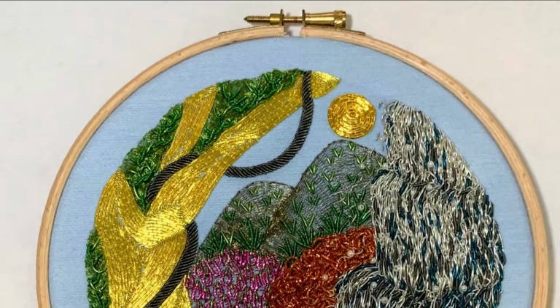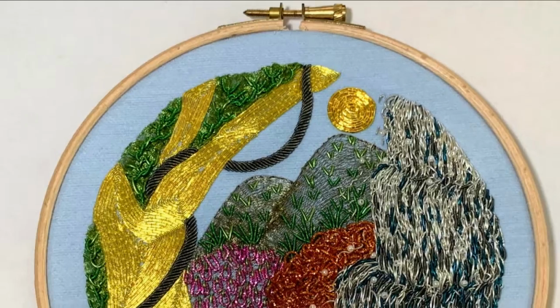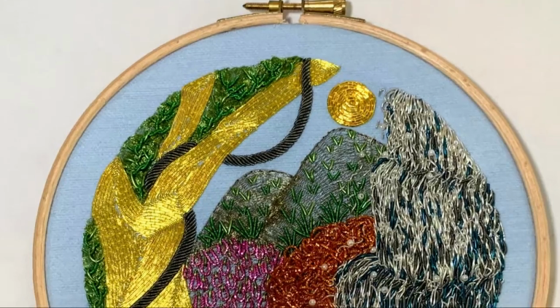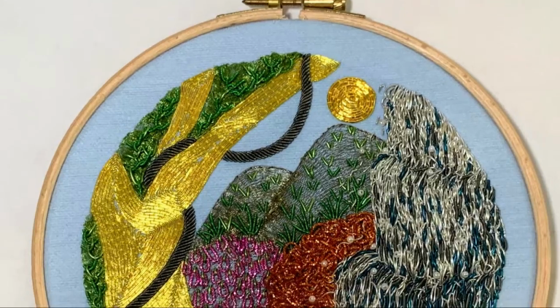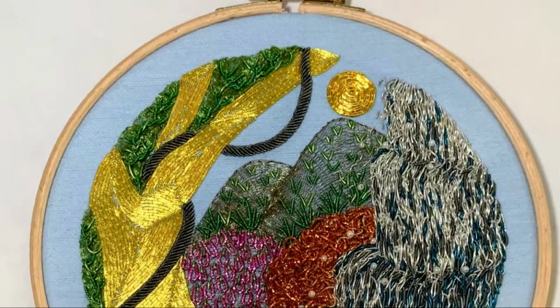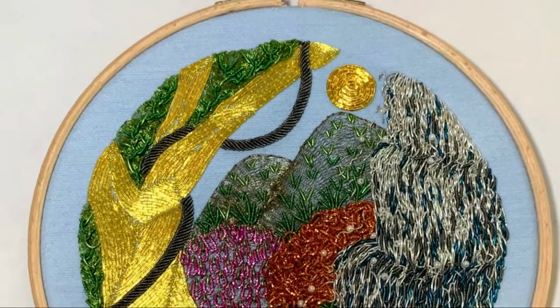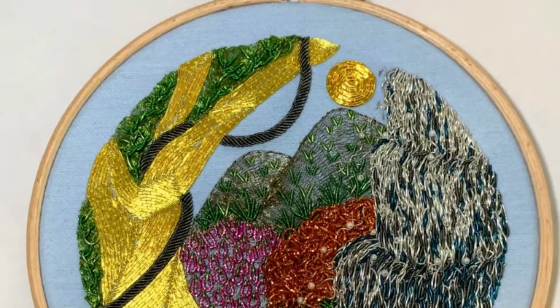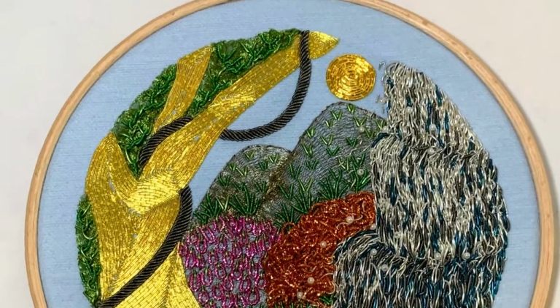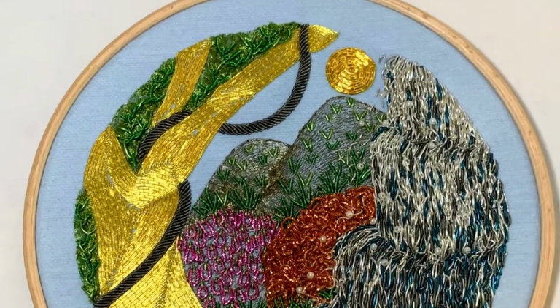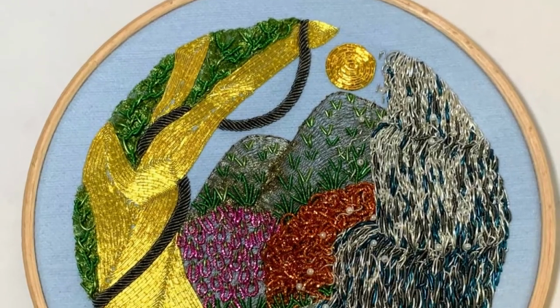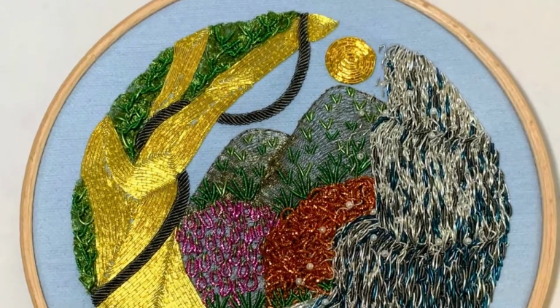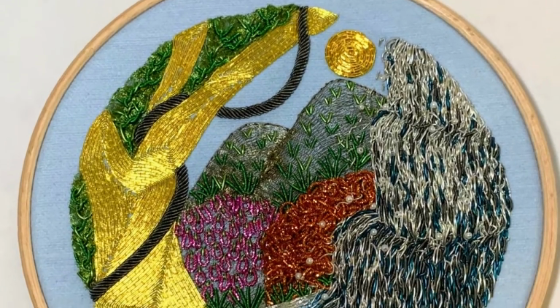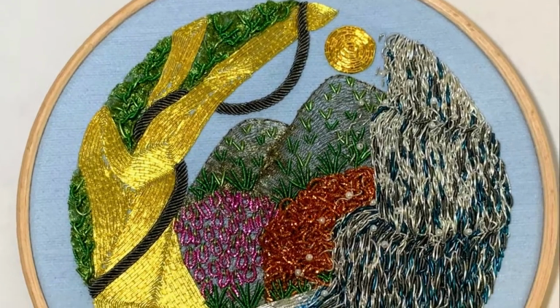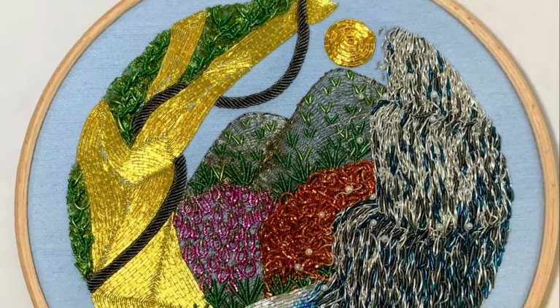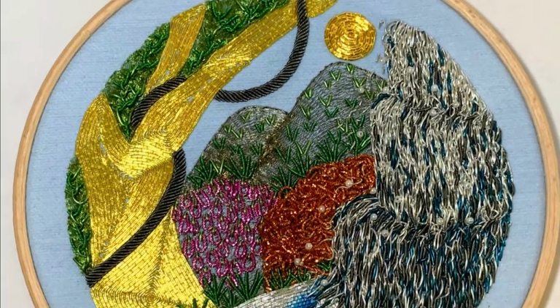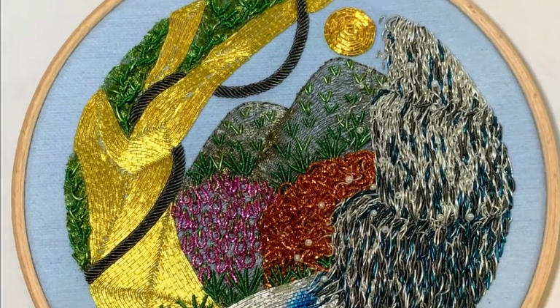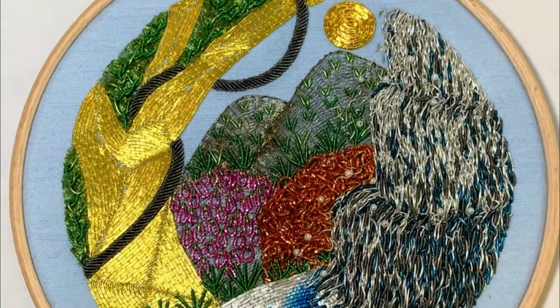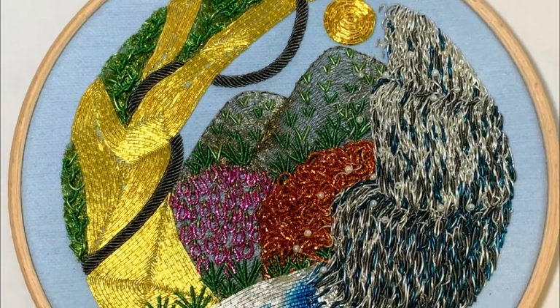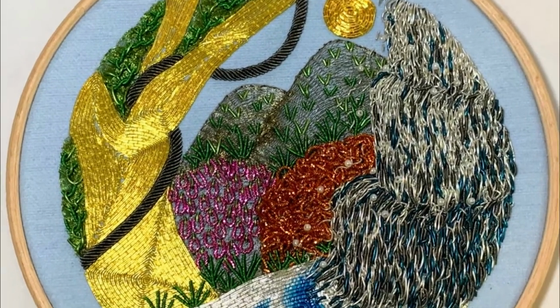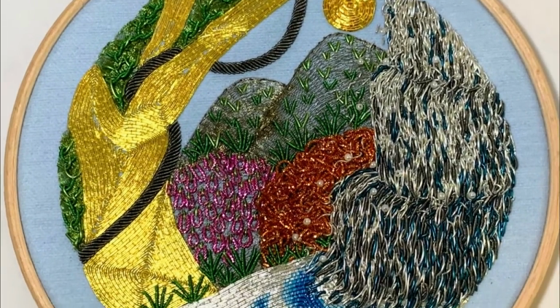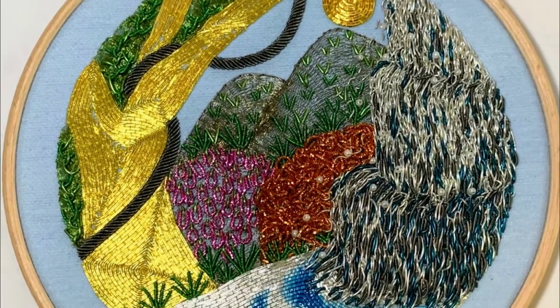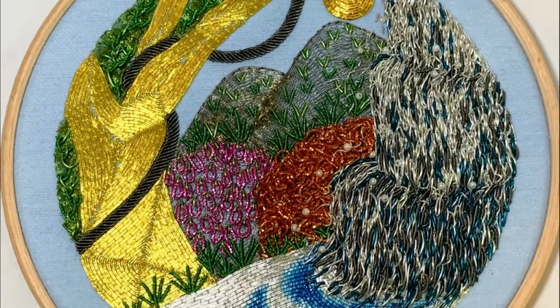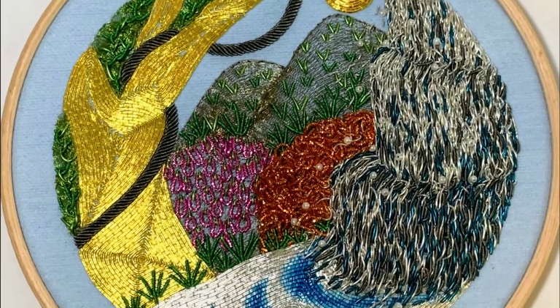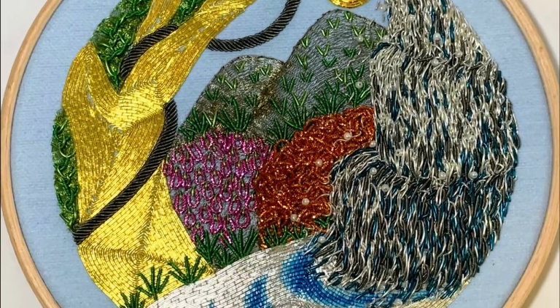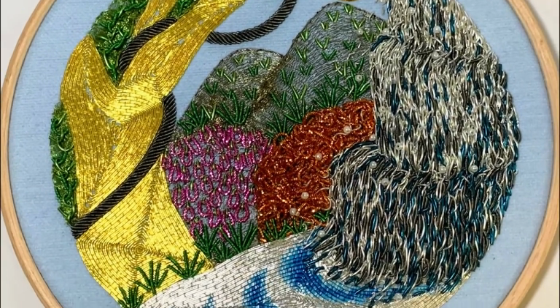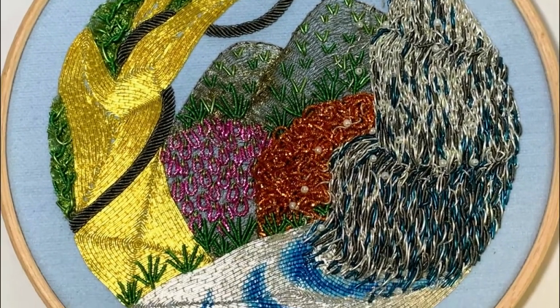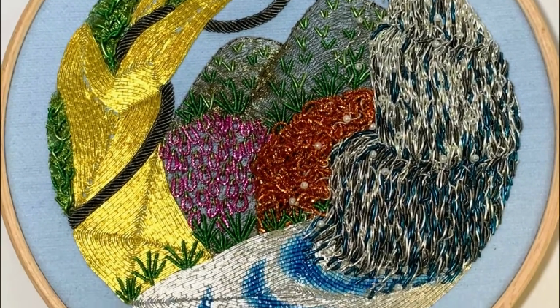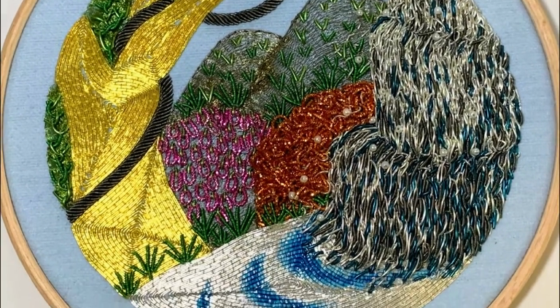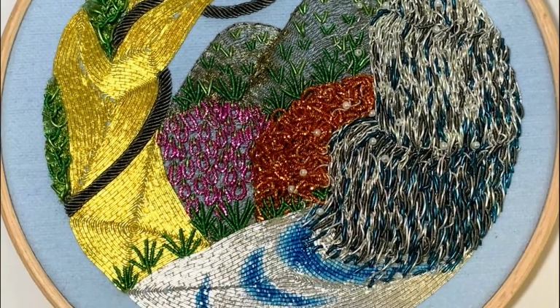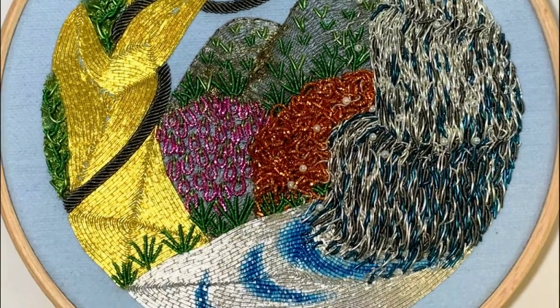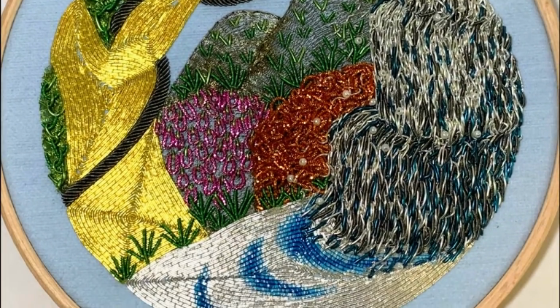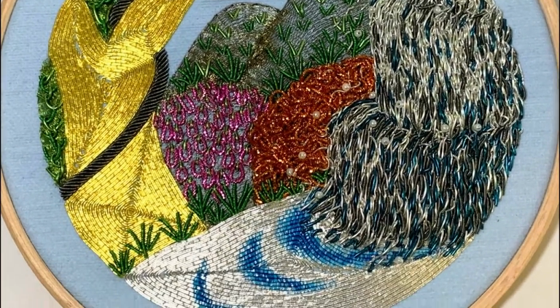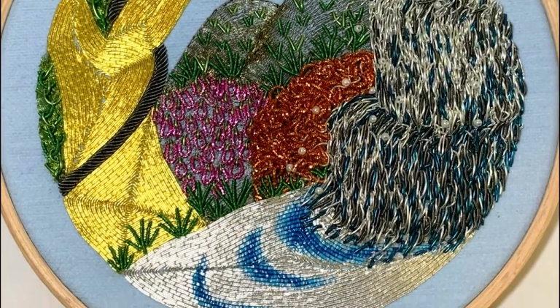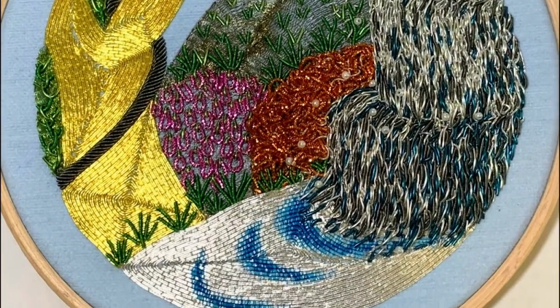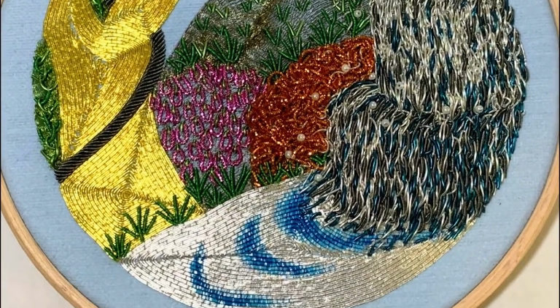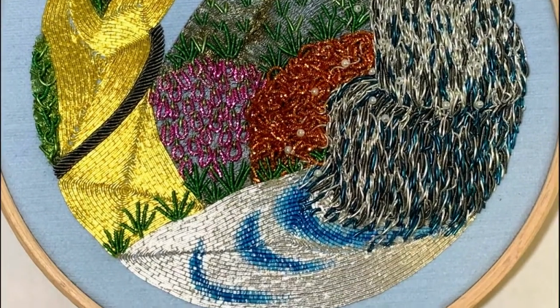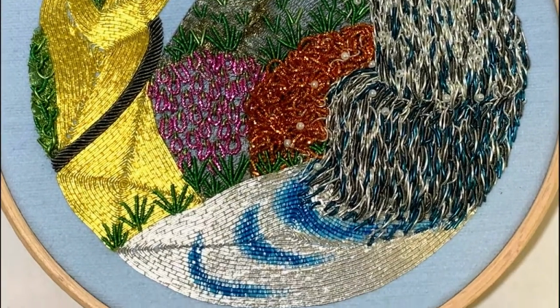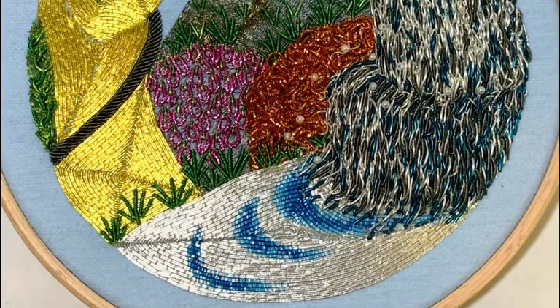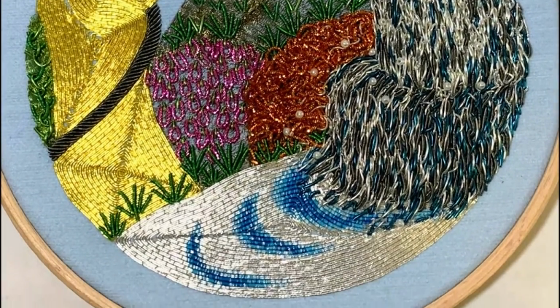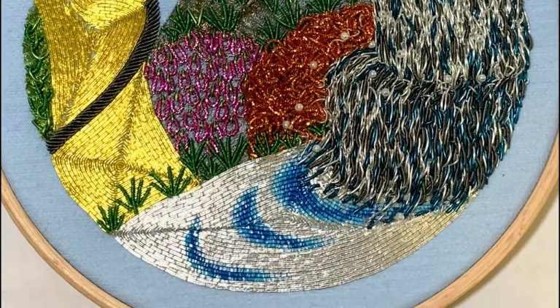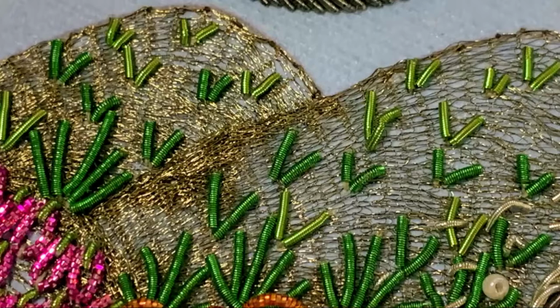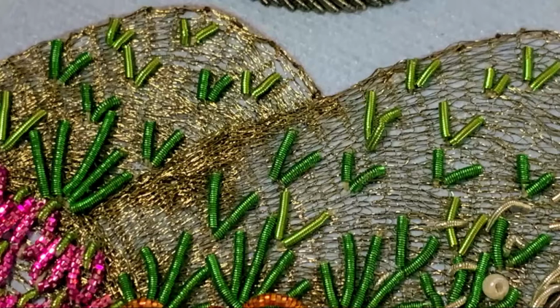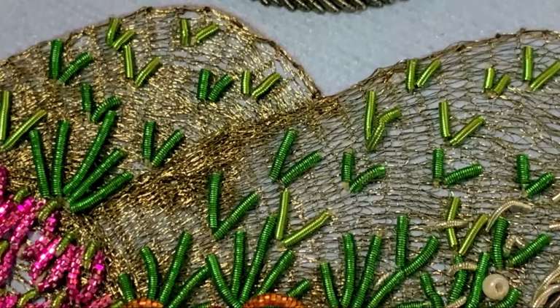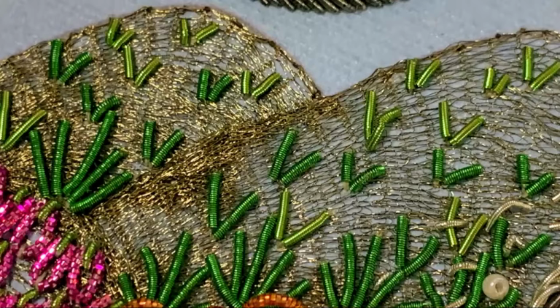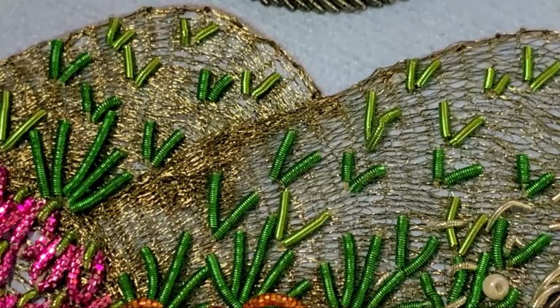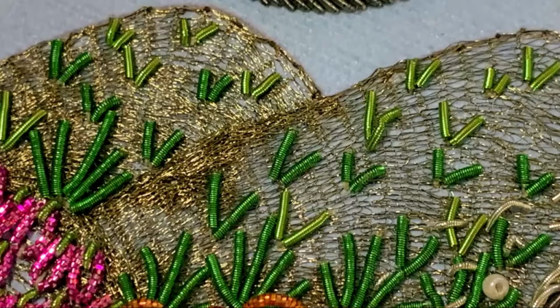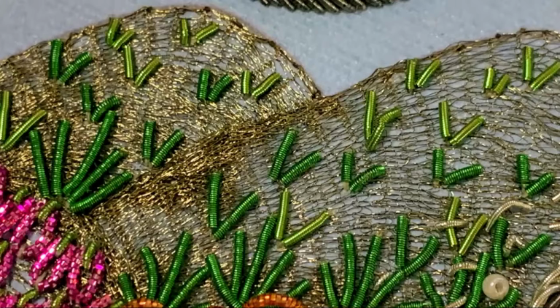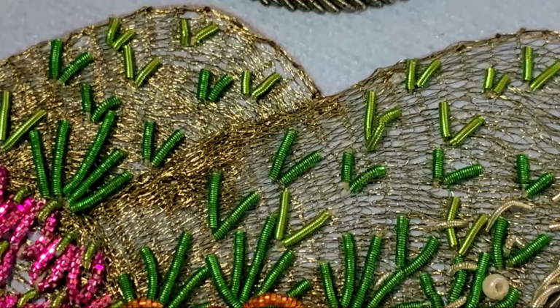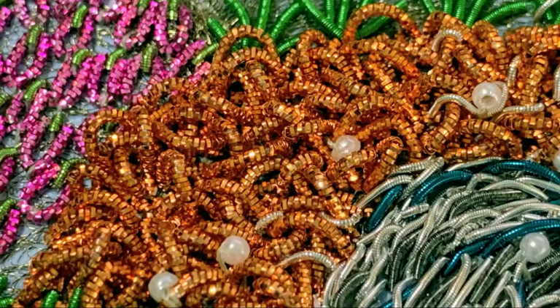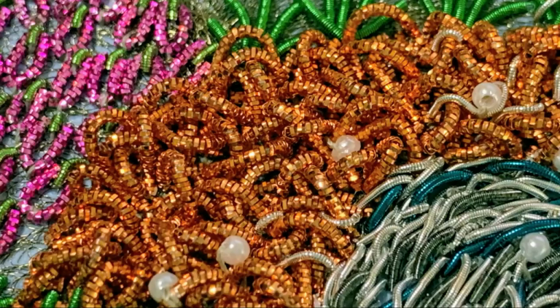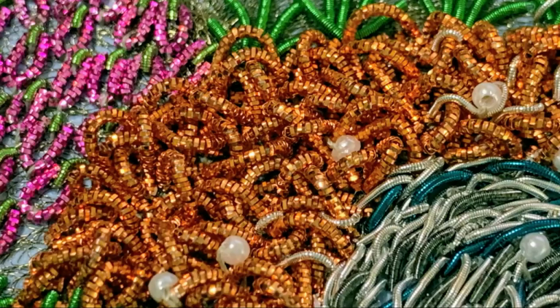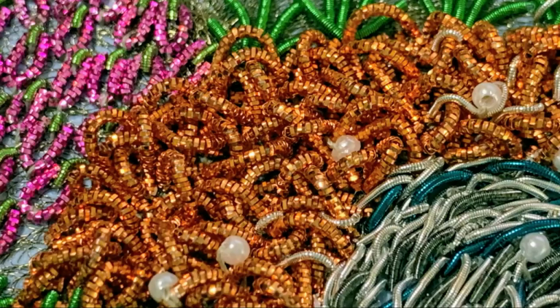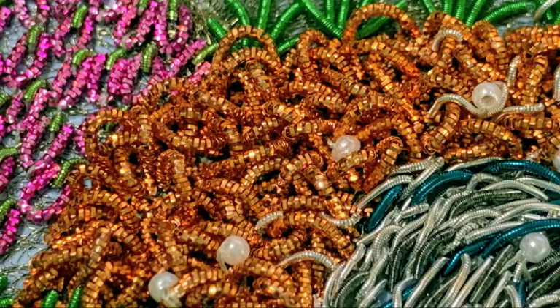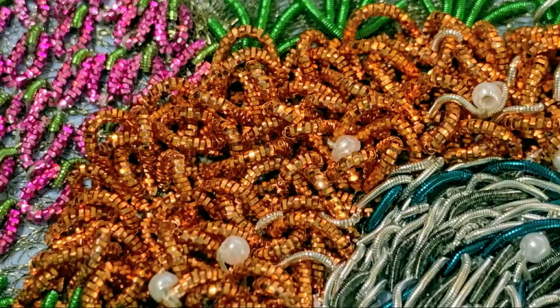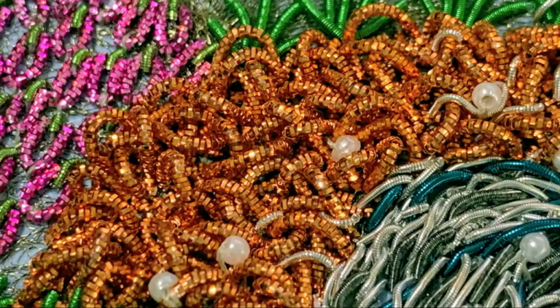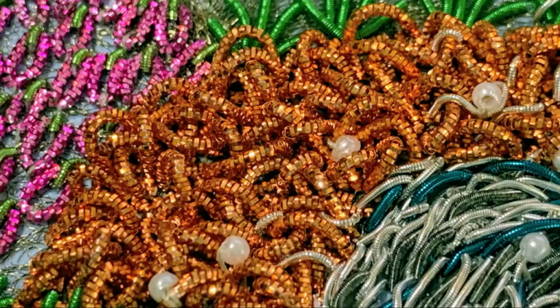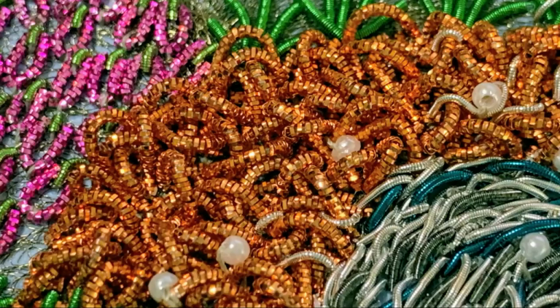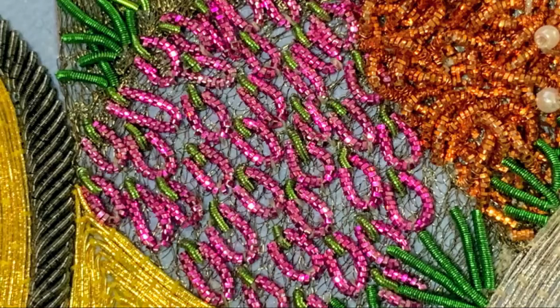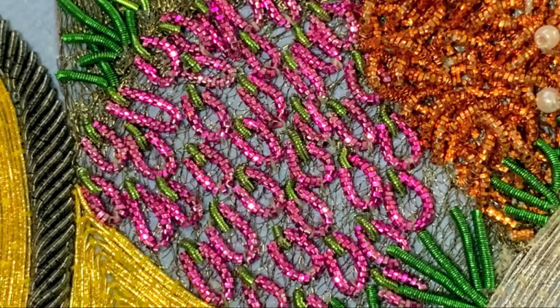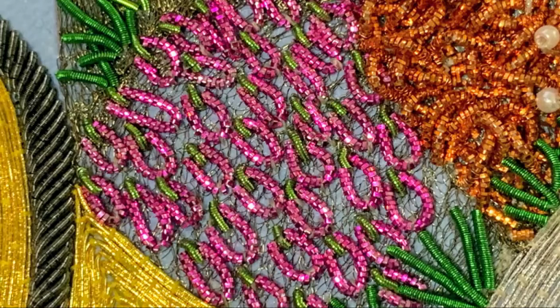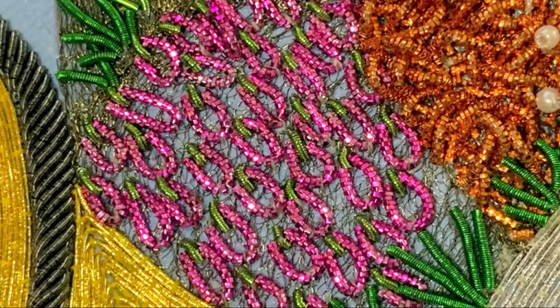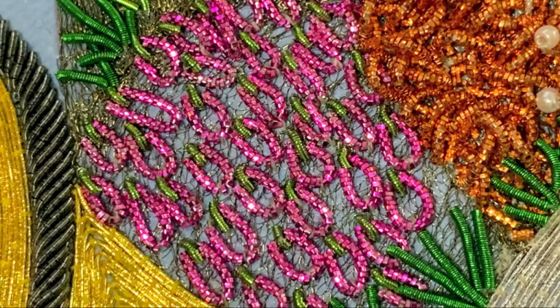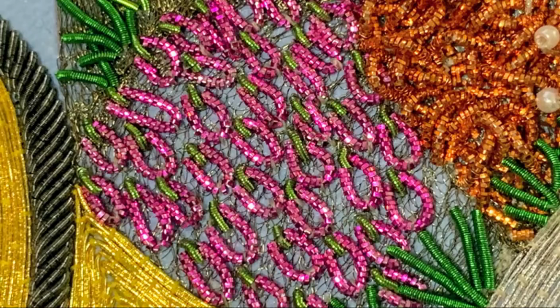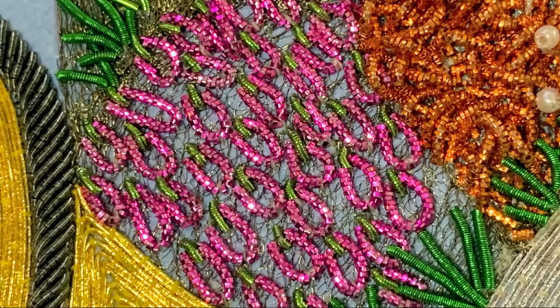Saving the most tricky bits for last, we are into the final class of the Intermediate Goldwork Jungle online class.